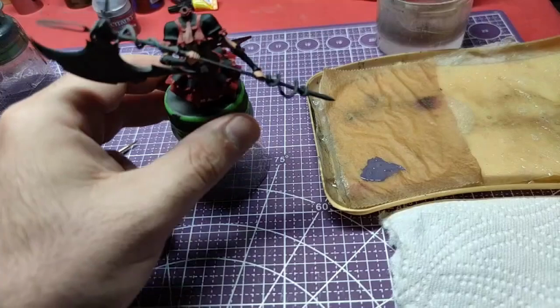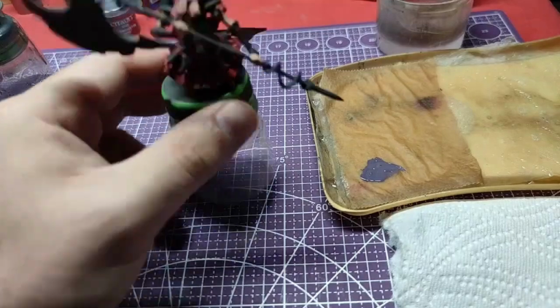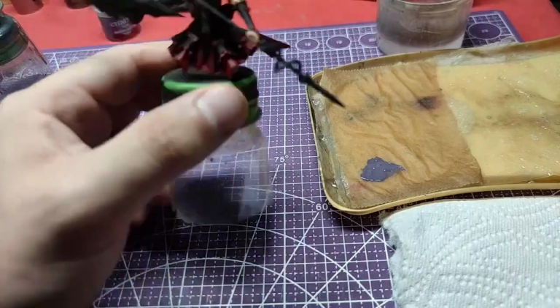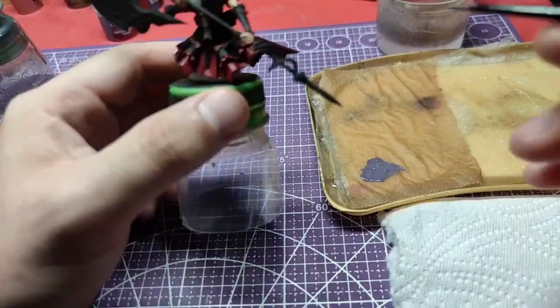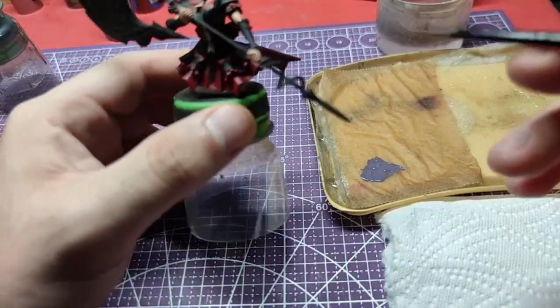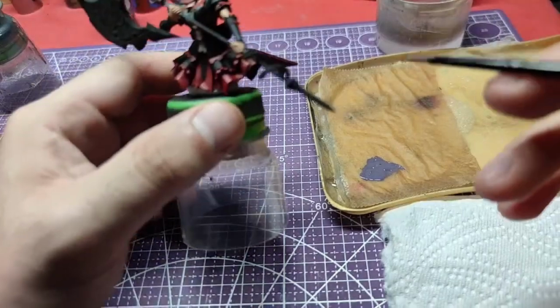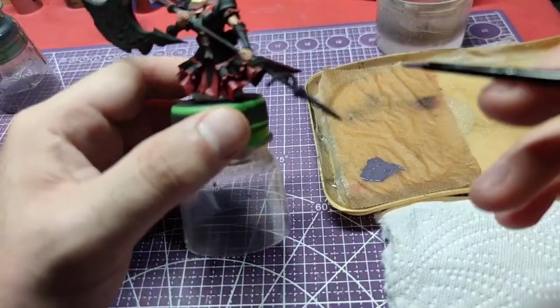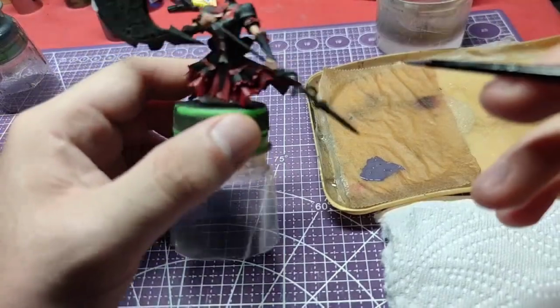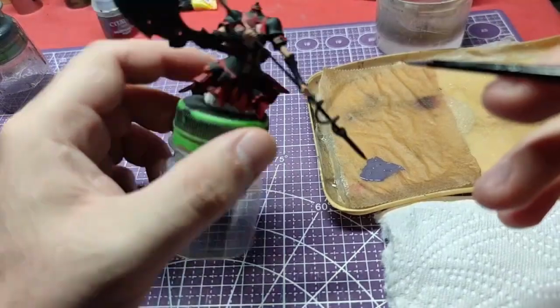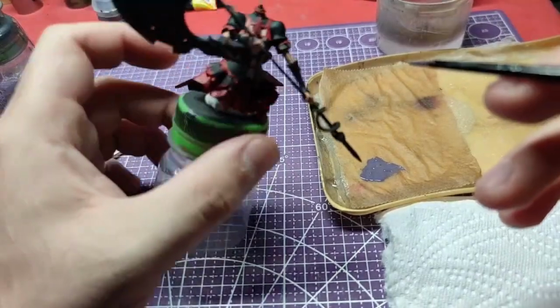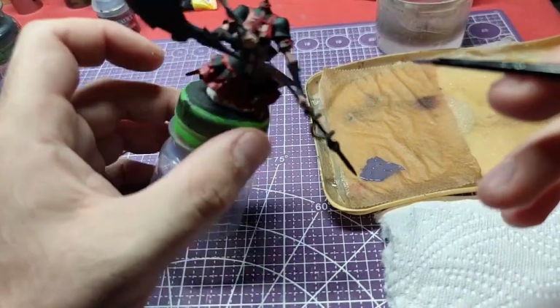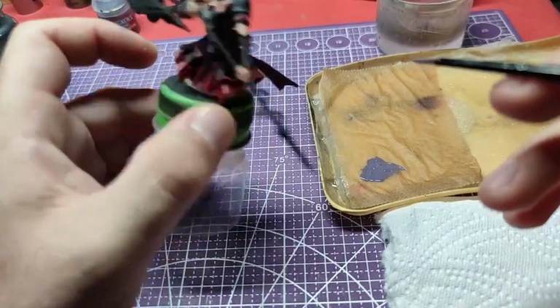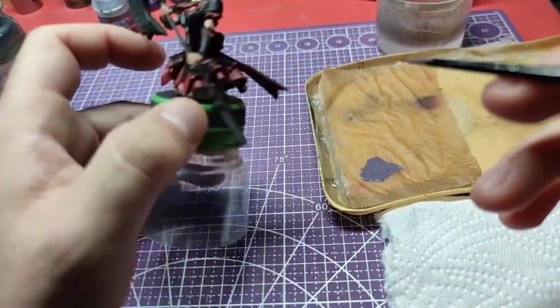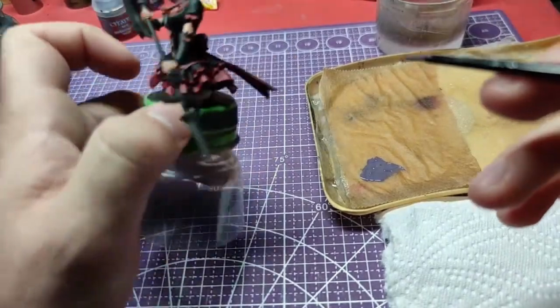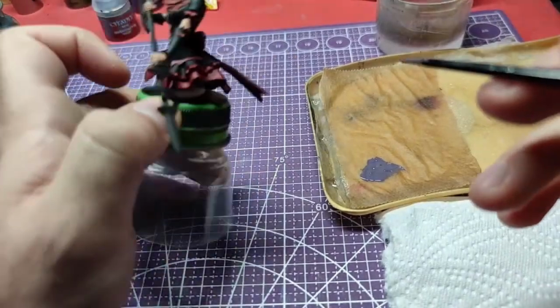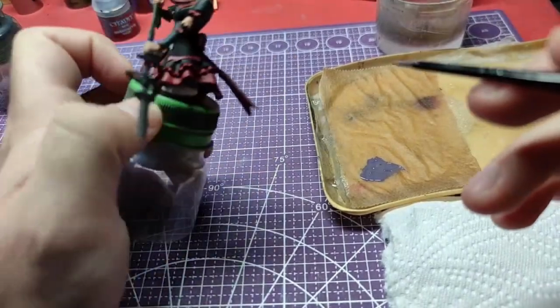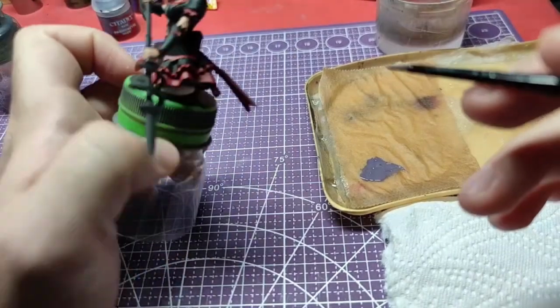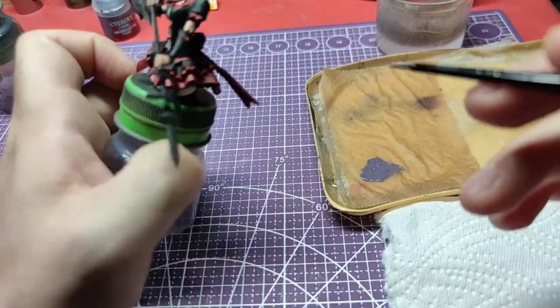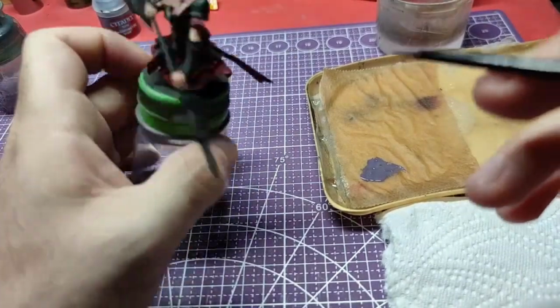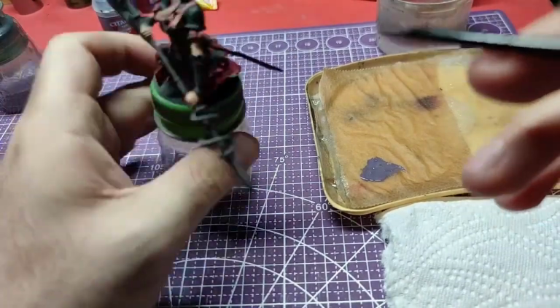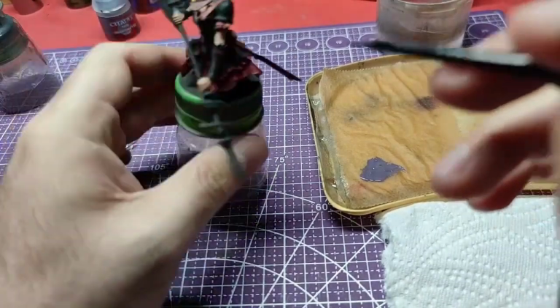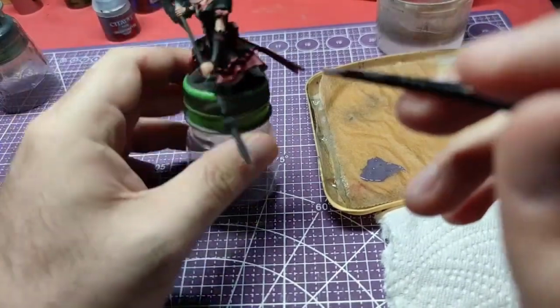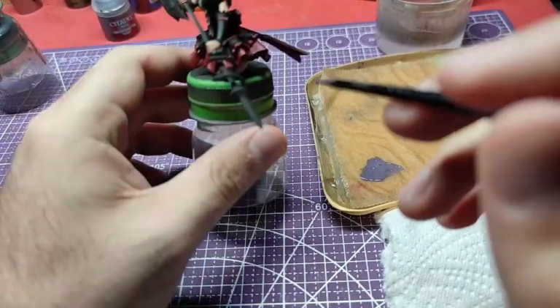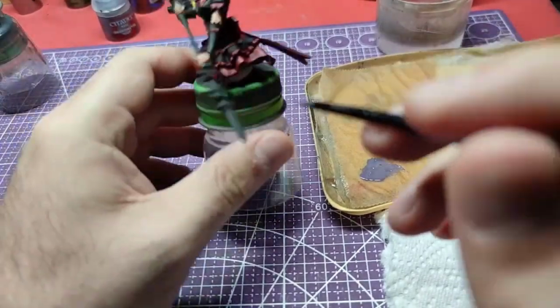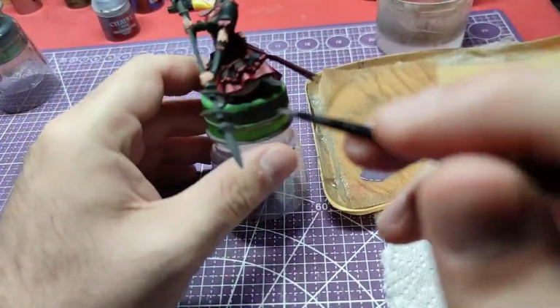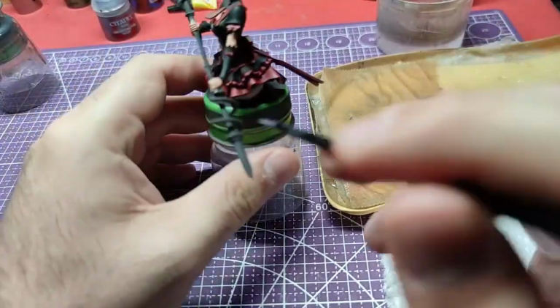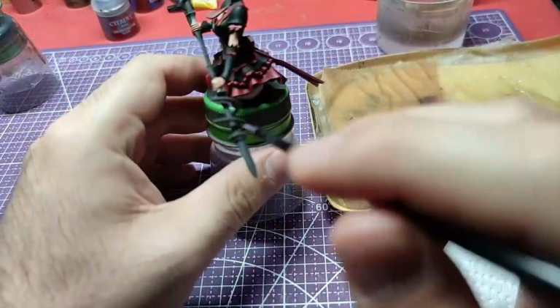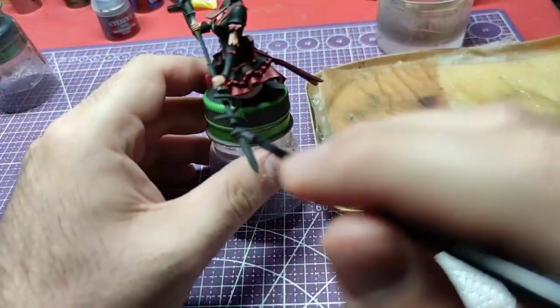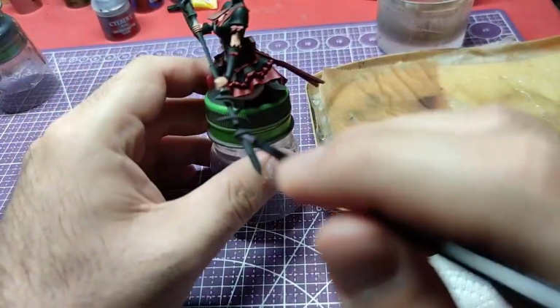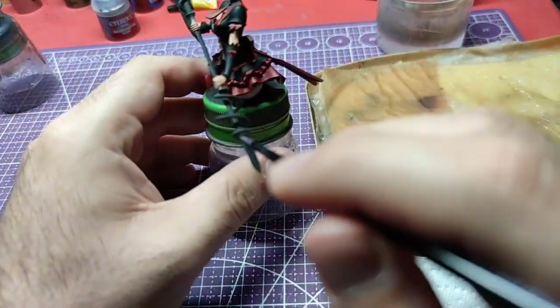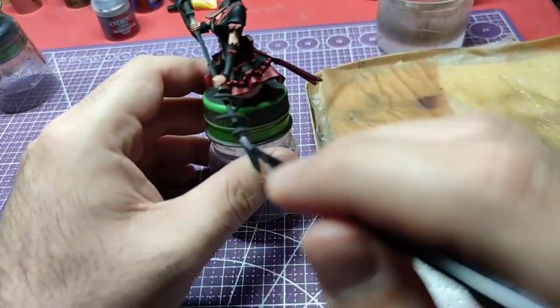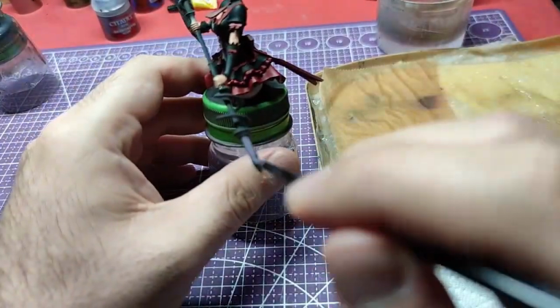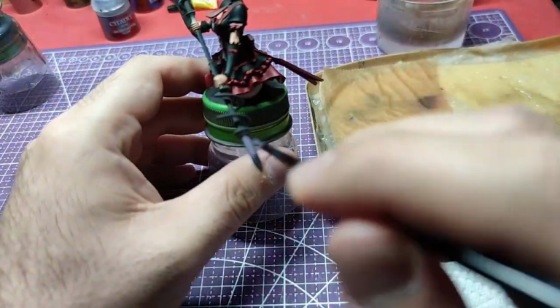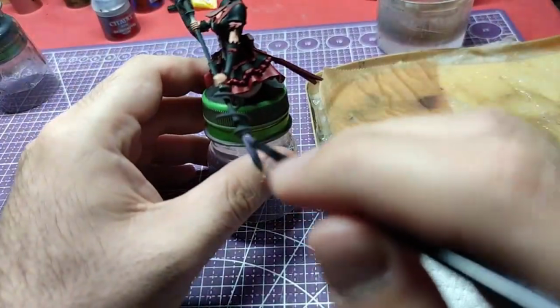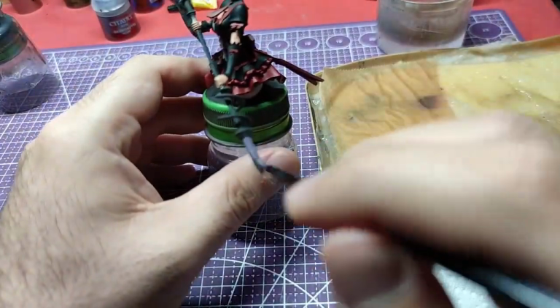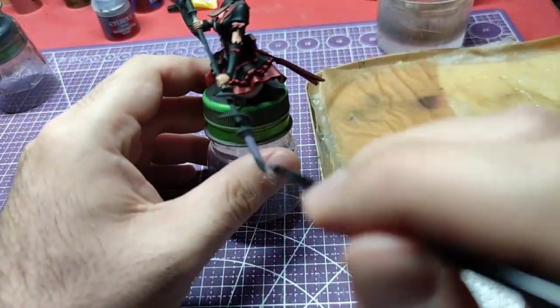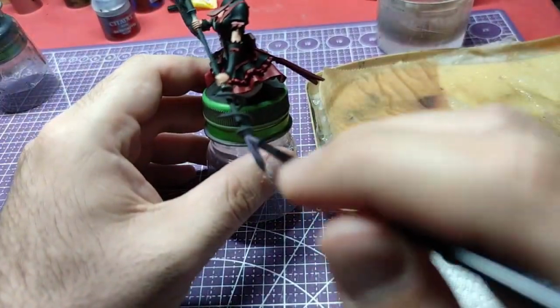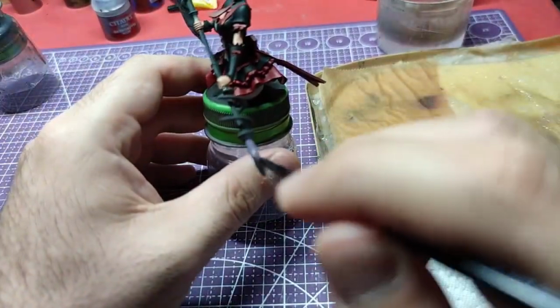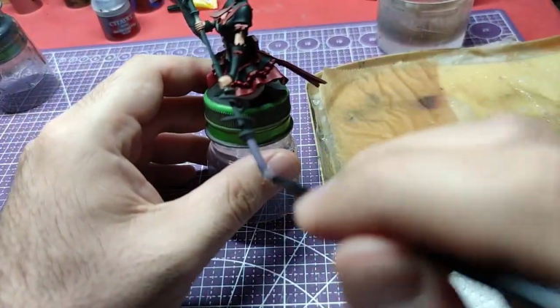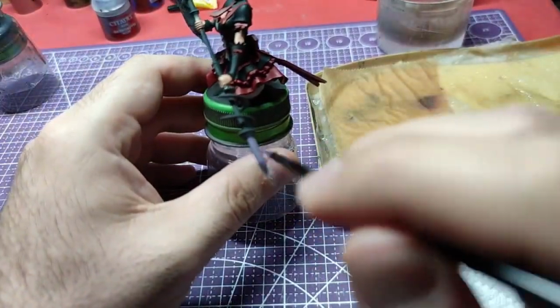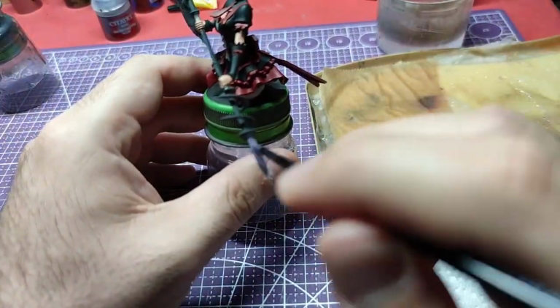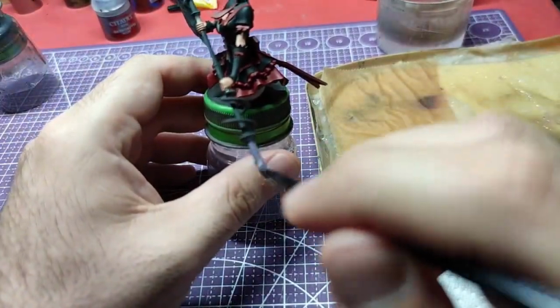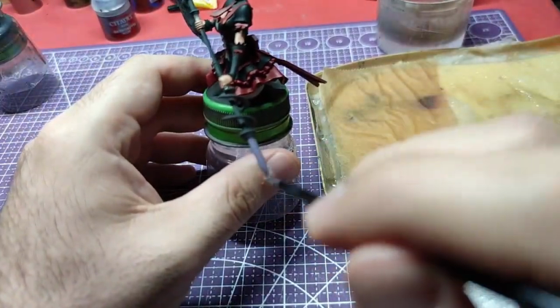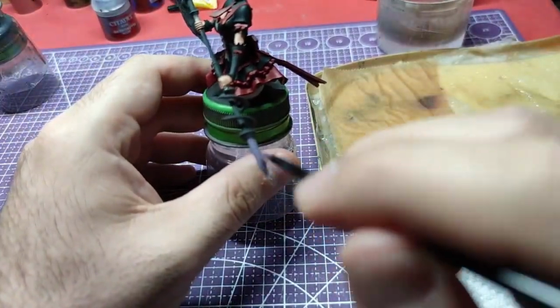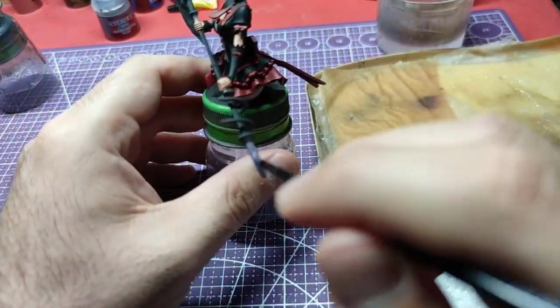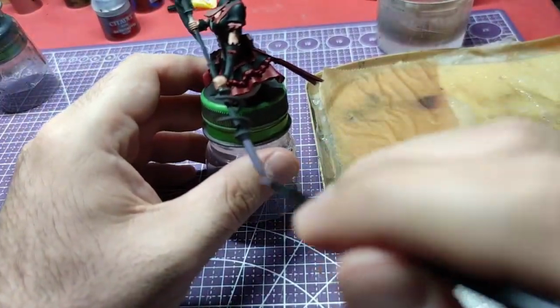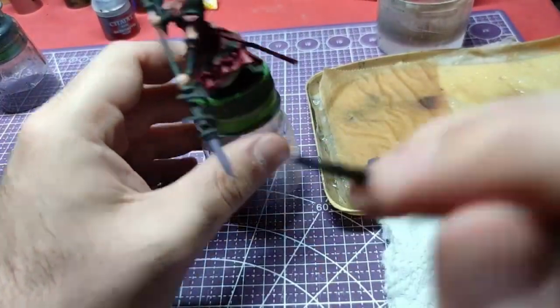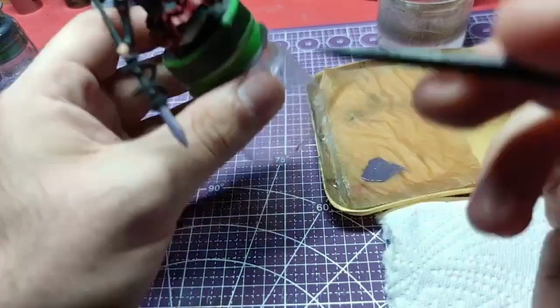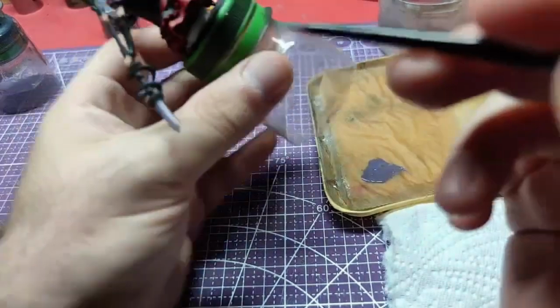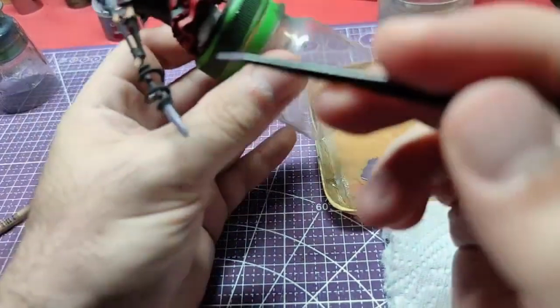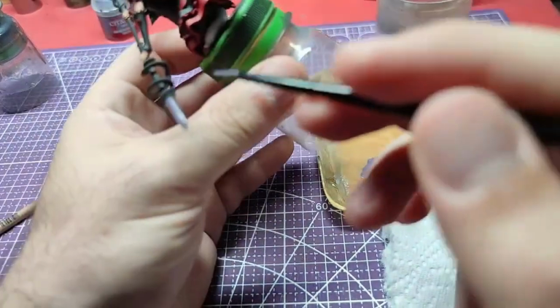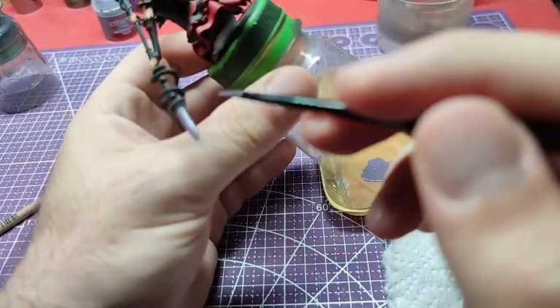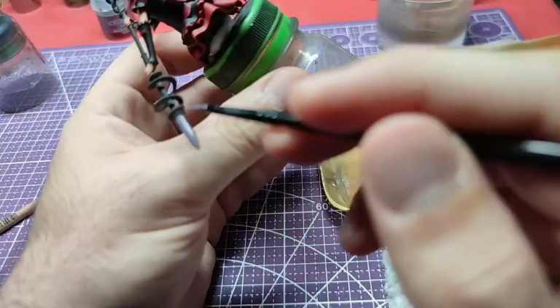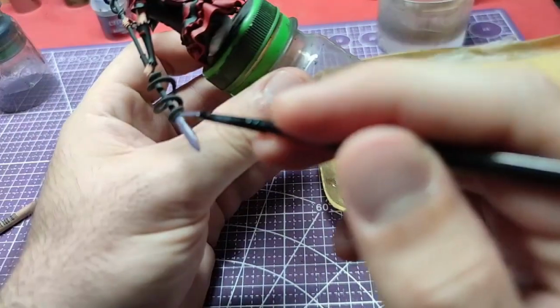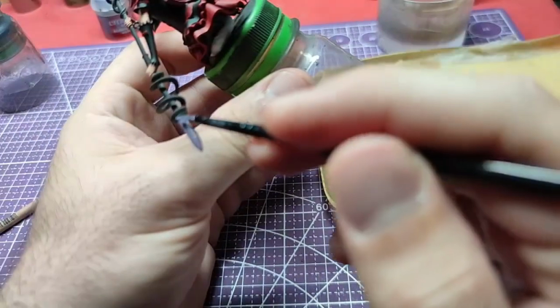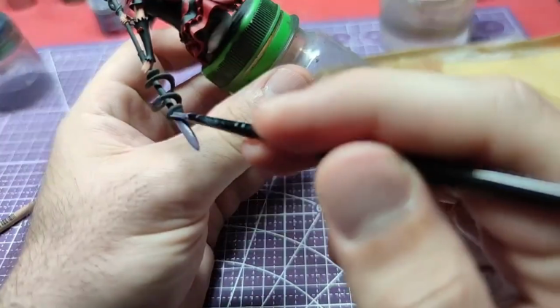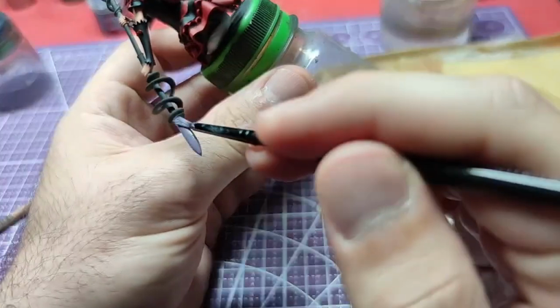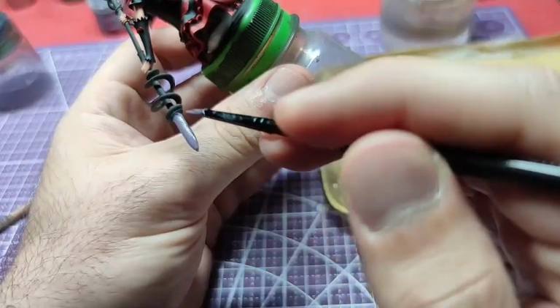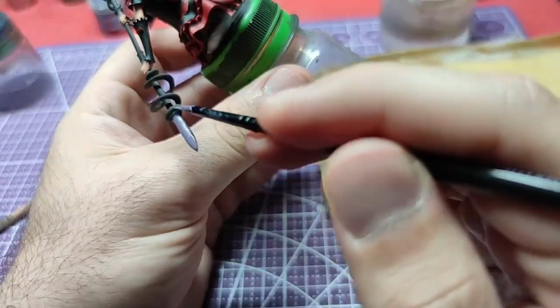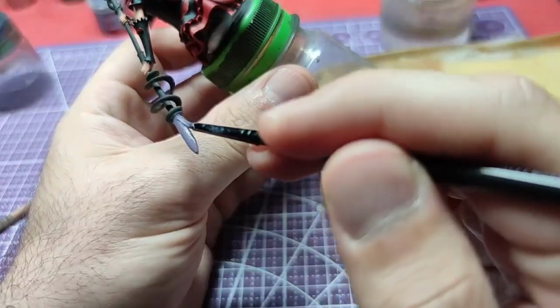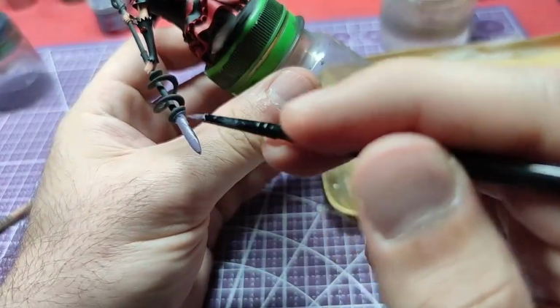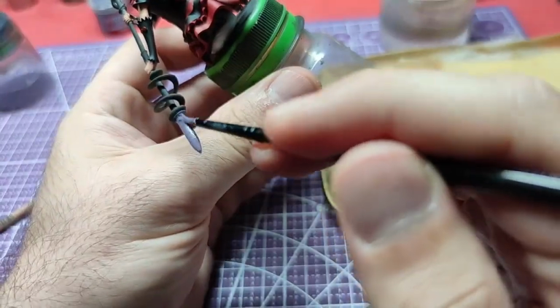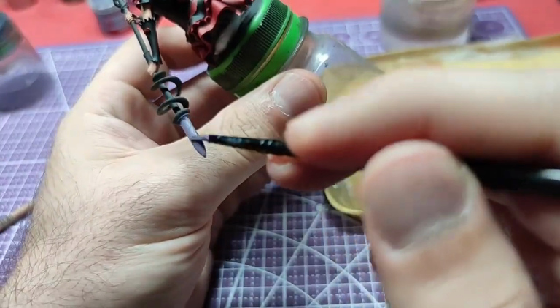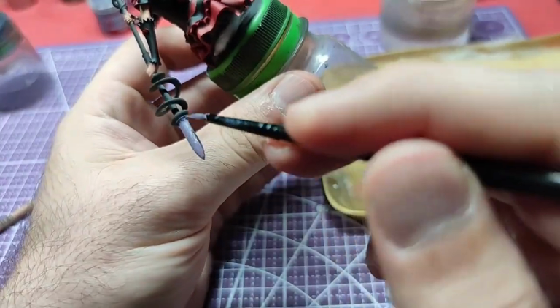Hello everyone and welcome back. Today we'll continue from our last video and paint Rory's battle axe.